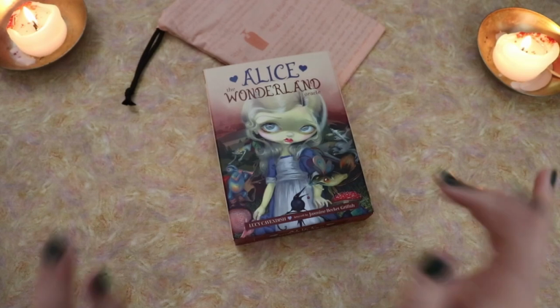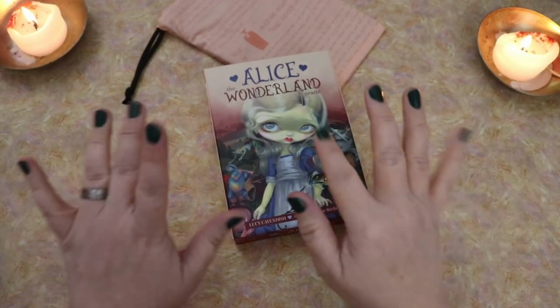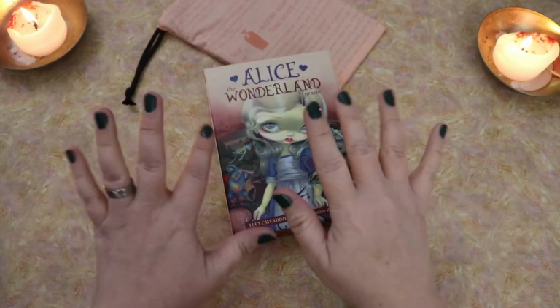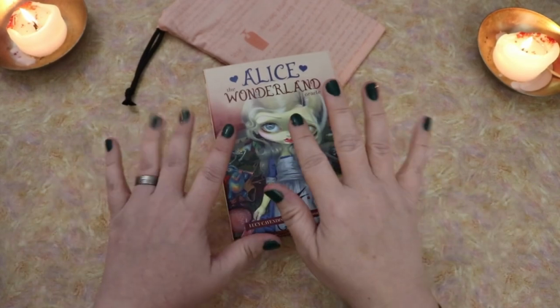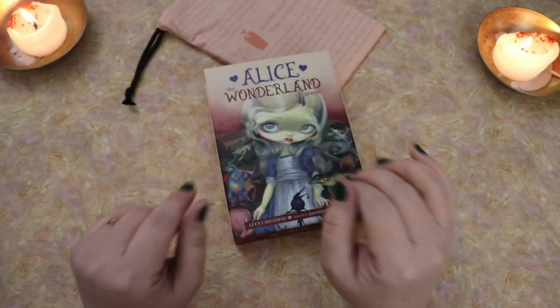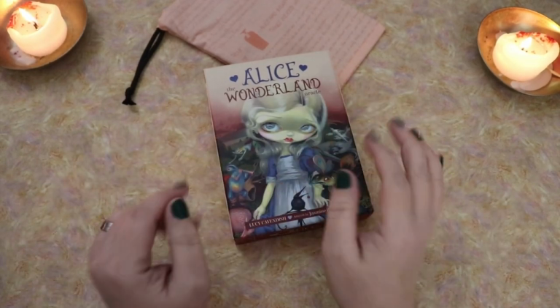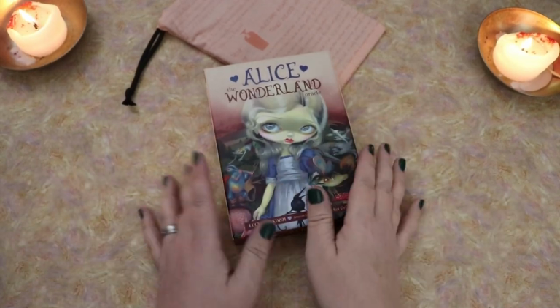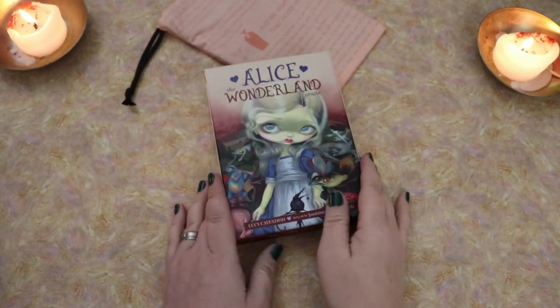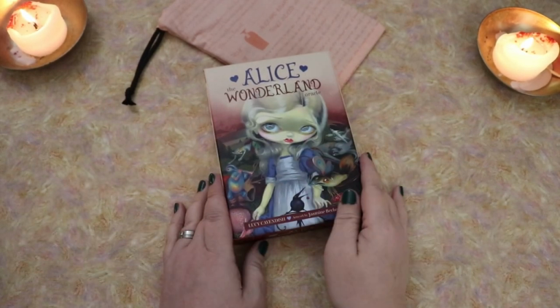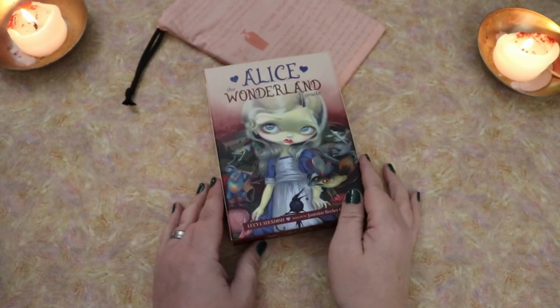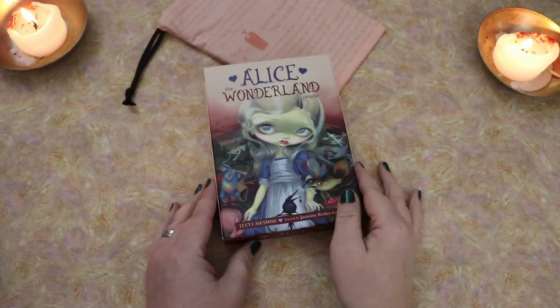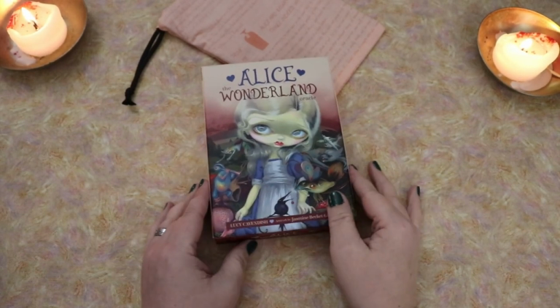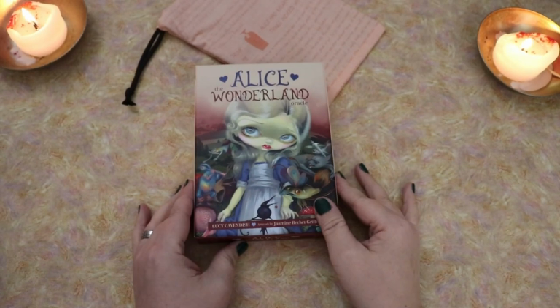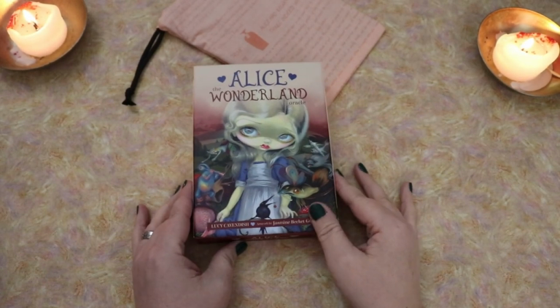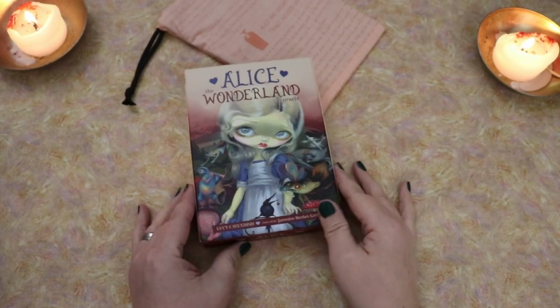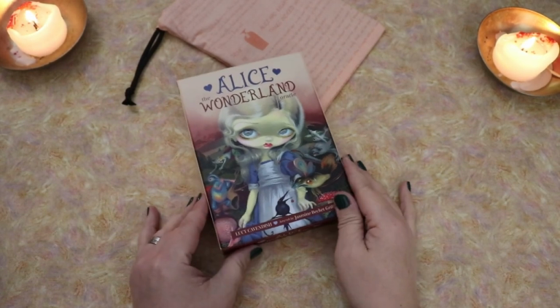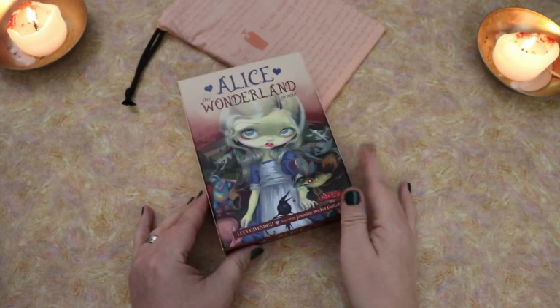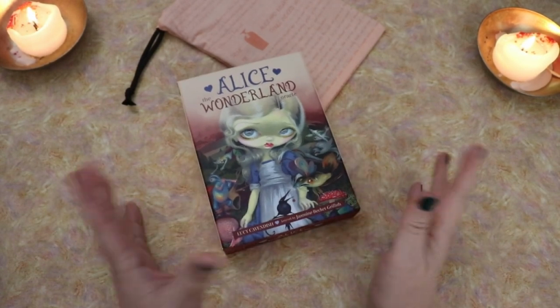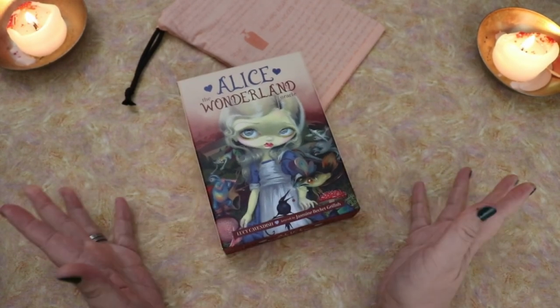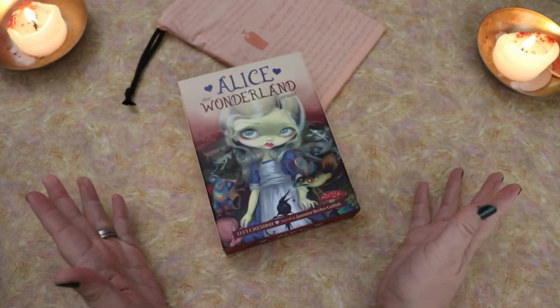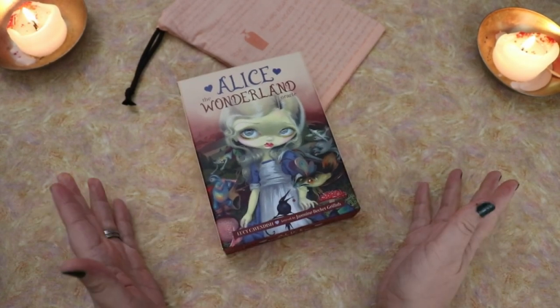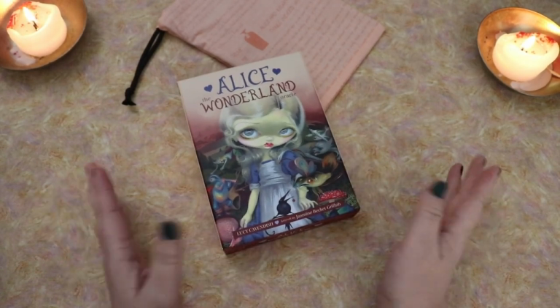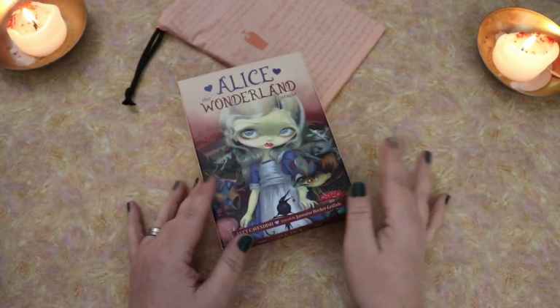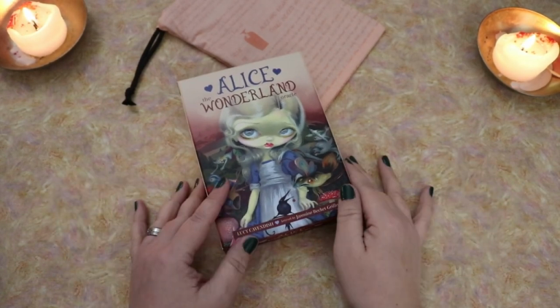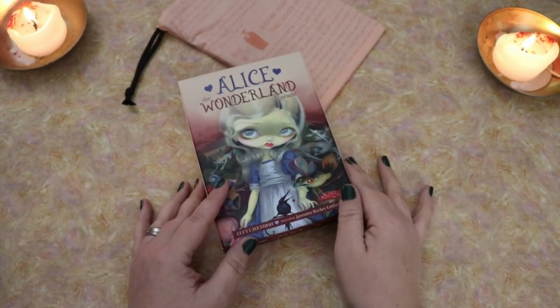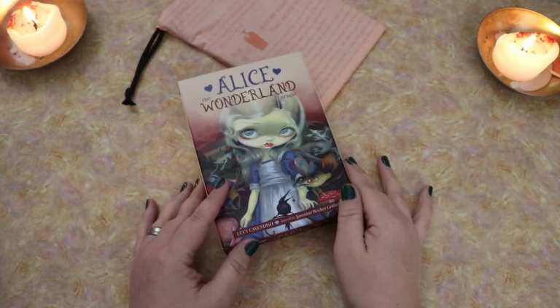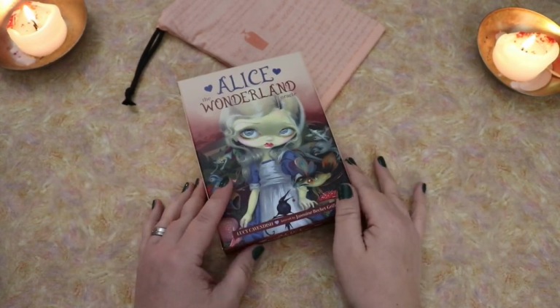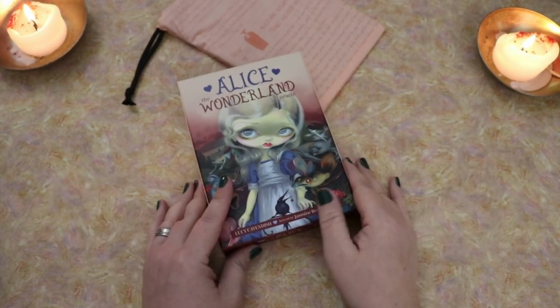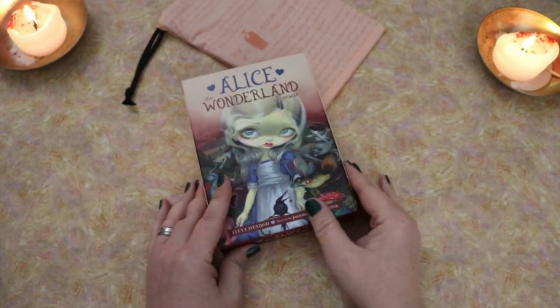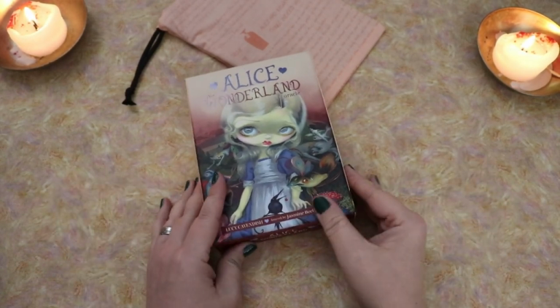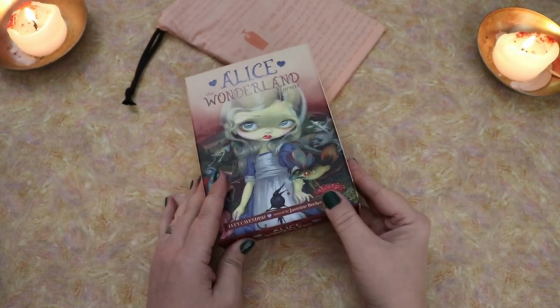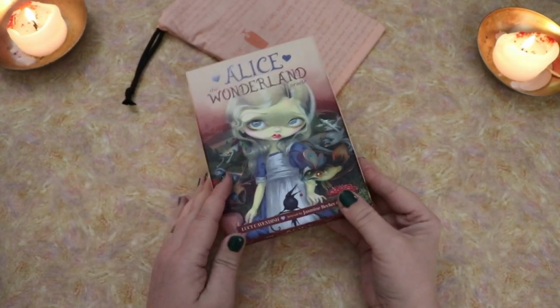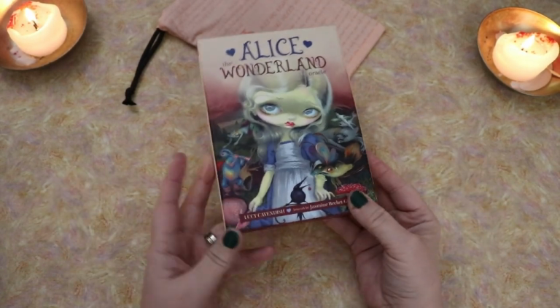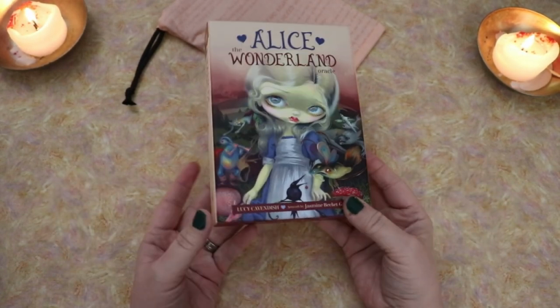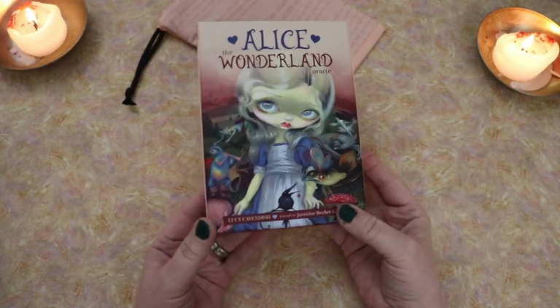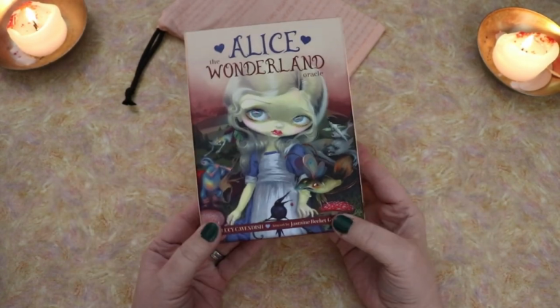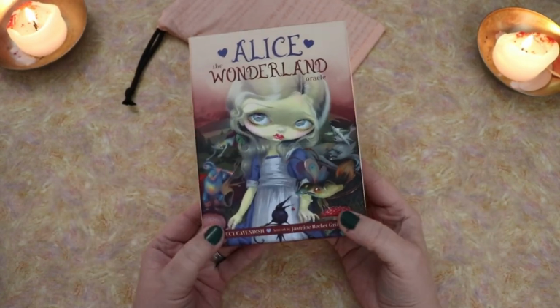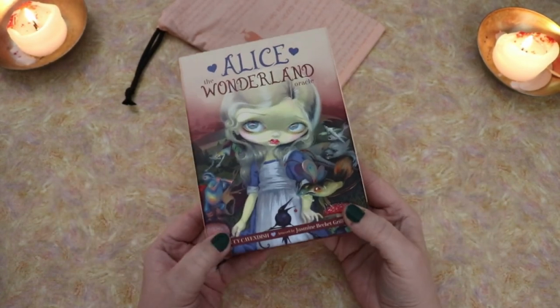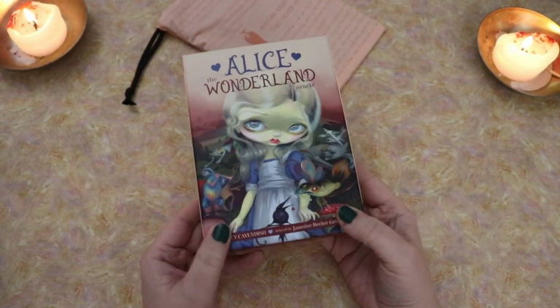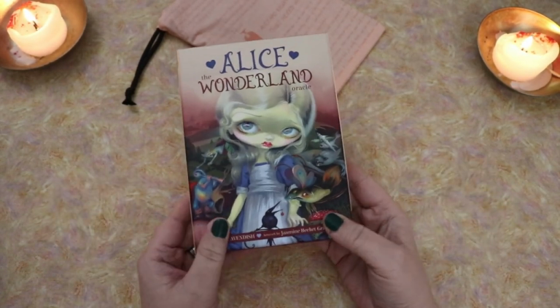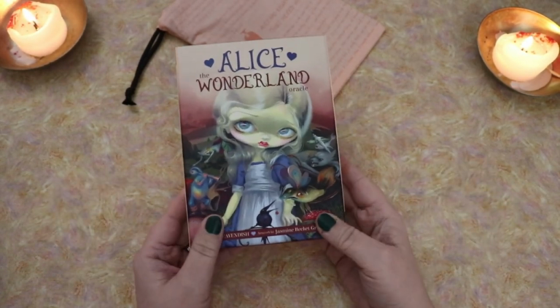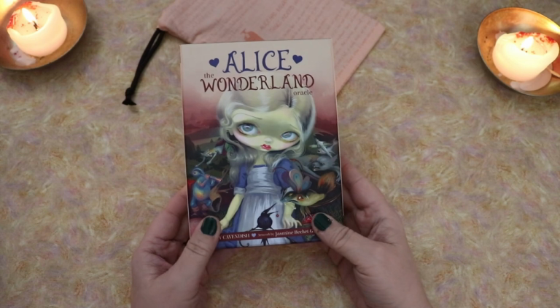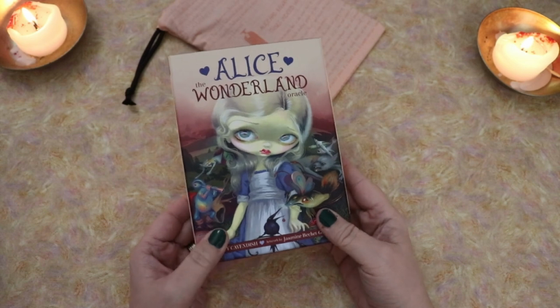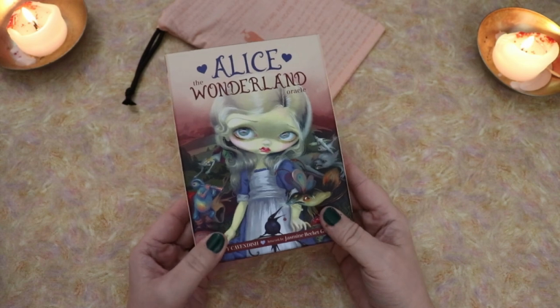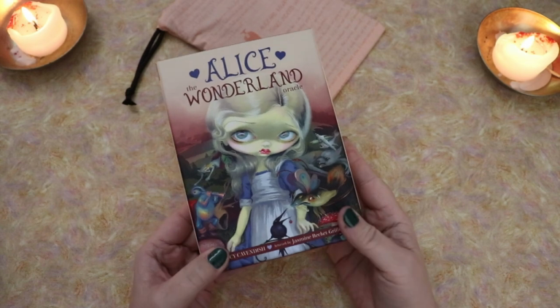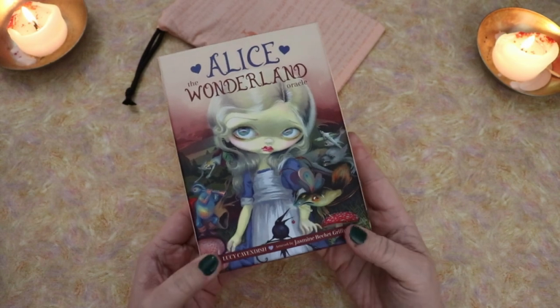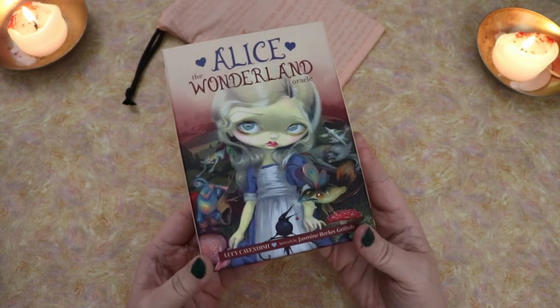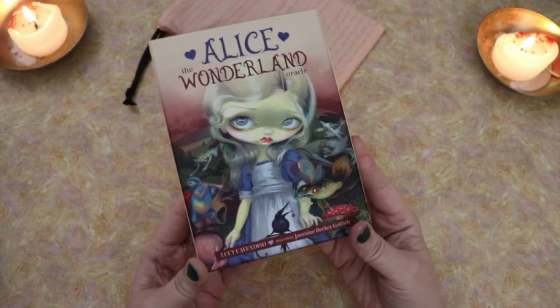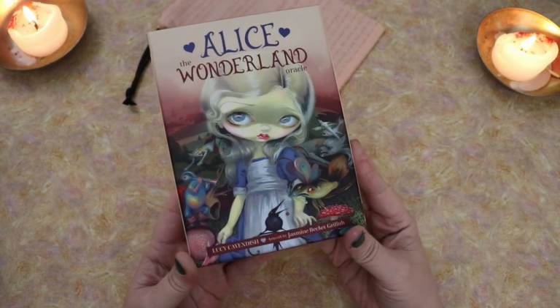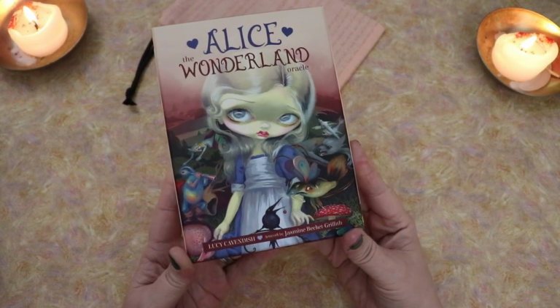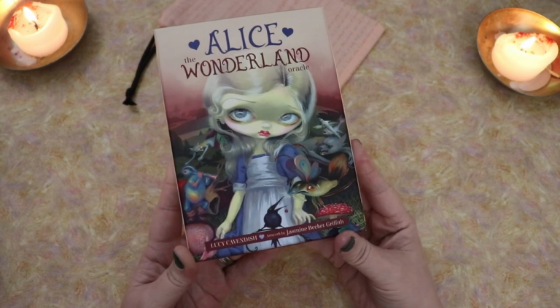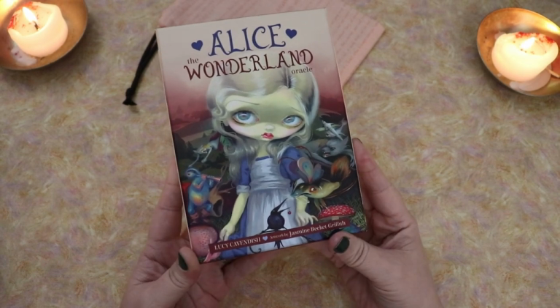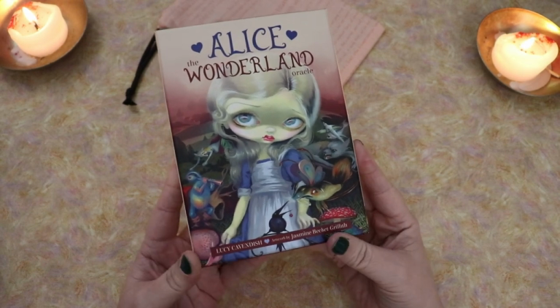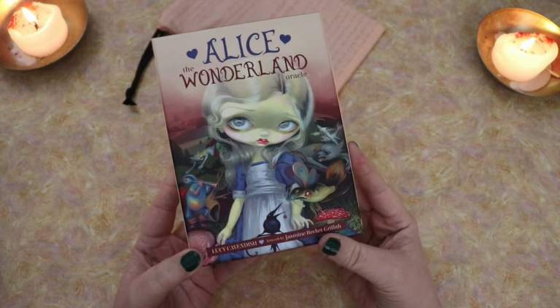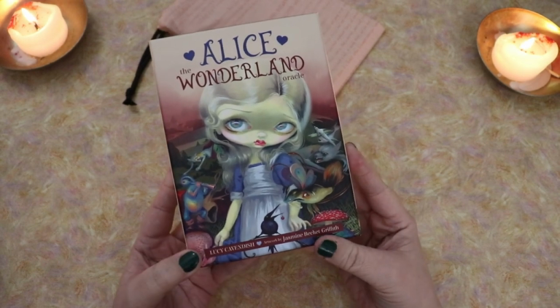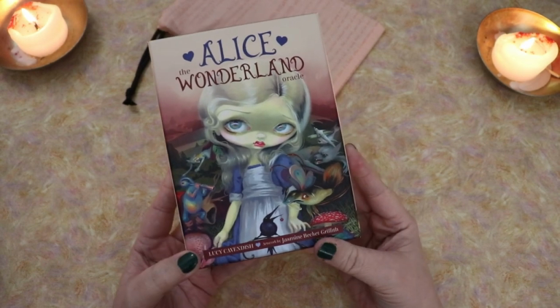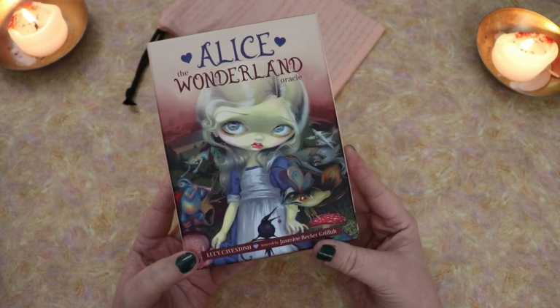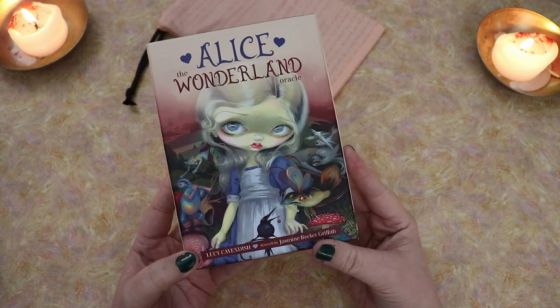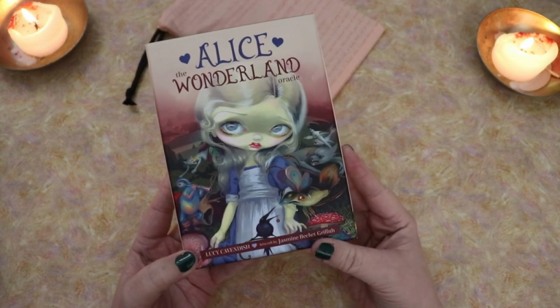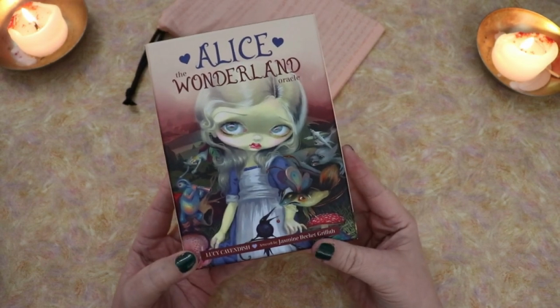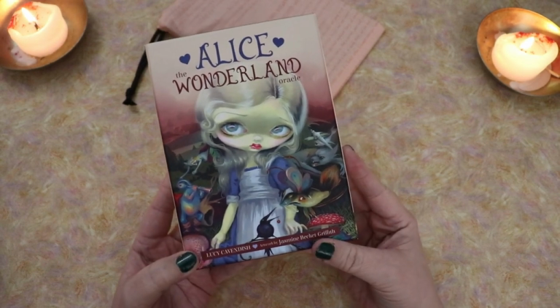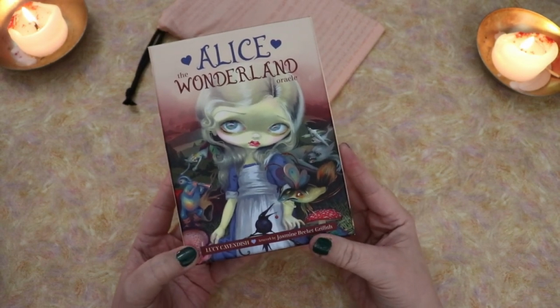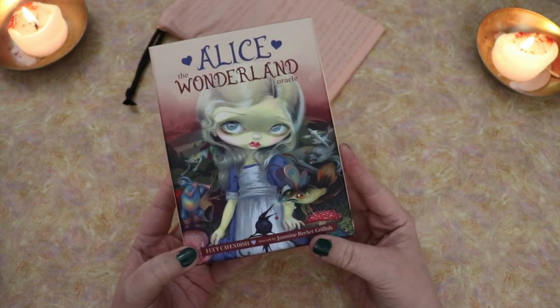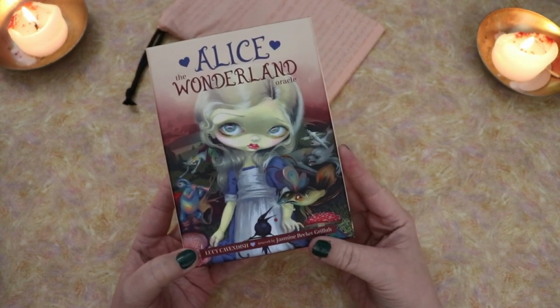Hello, Lisa here. Welcome back to my channel and welcome to this walkthrough of the Alice the Wonderland Oracle.